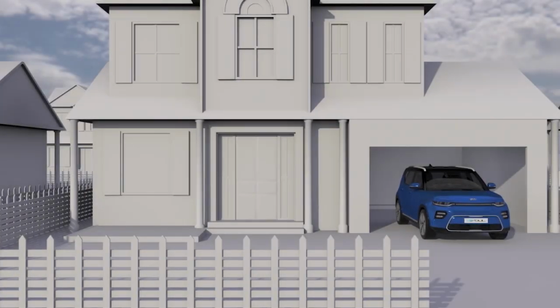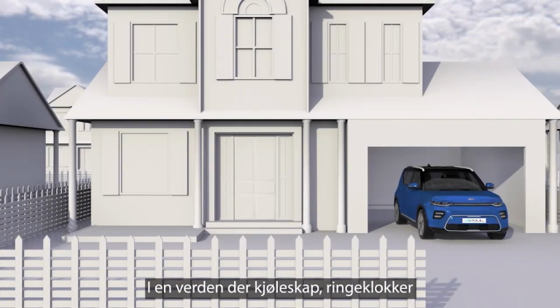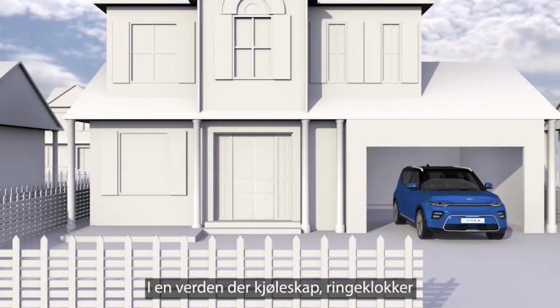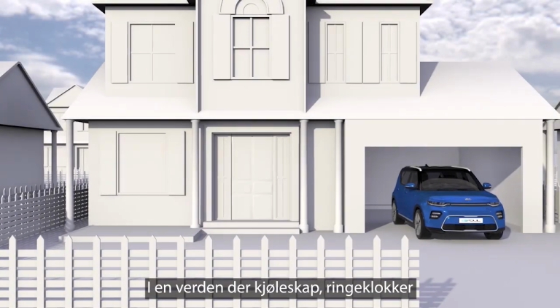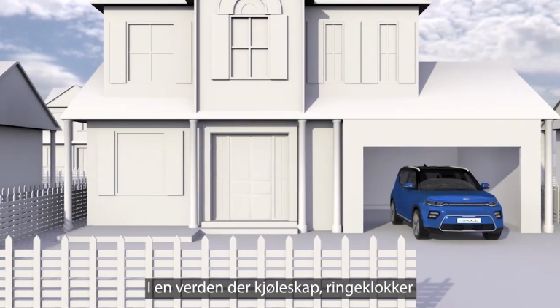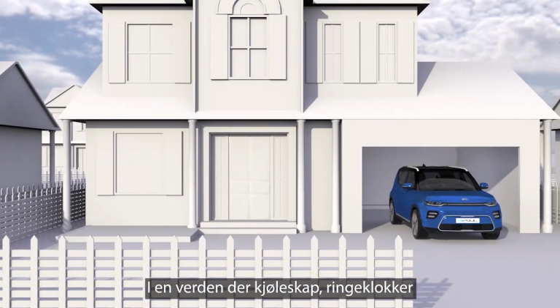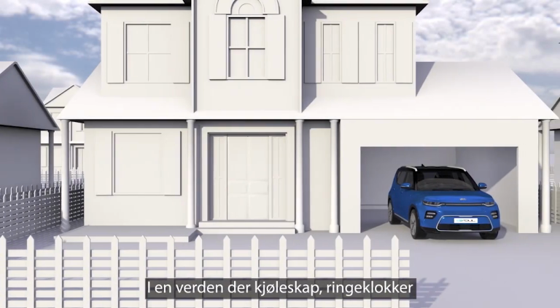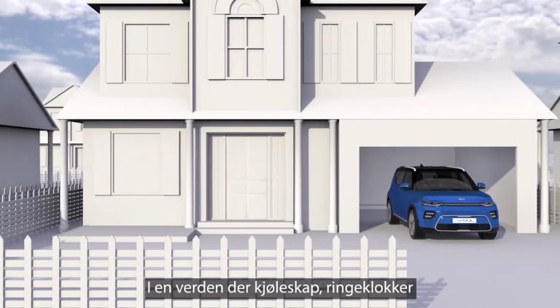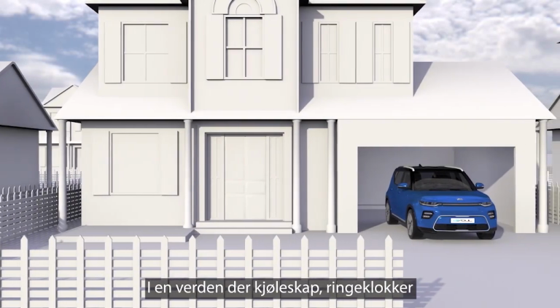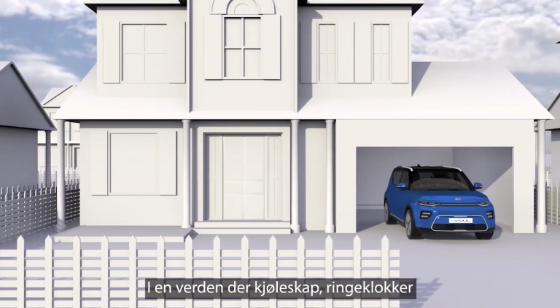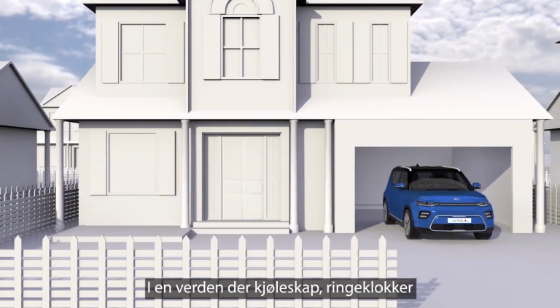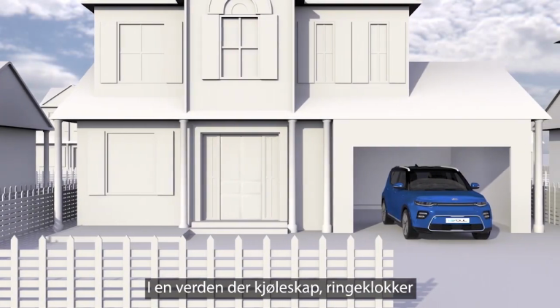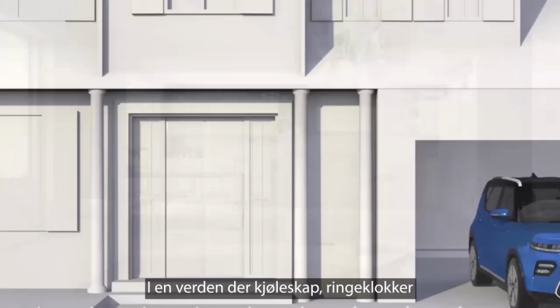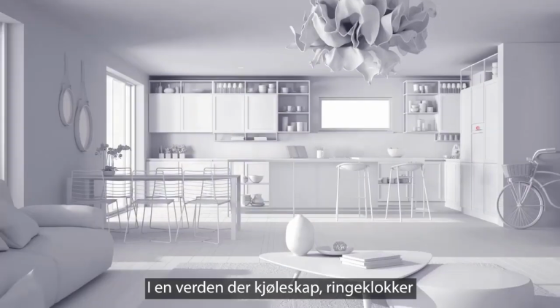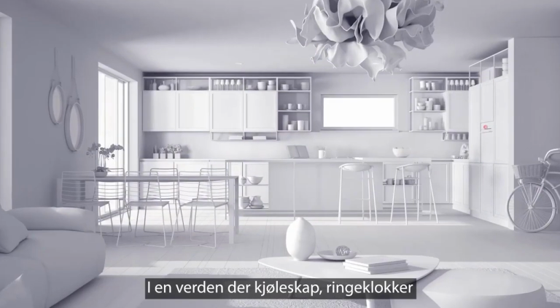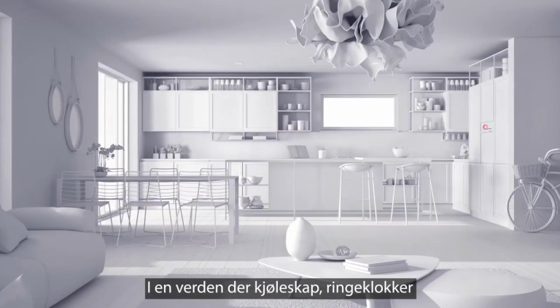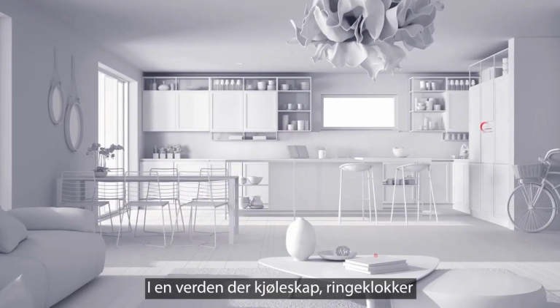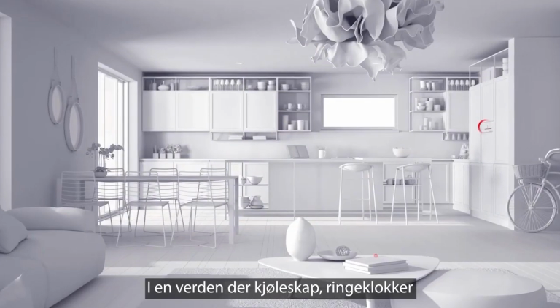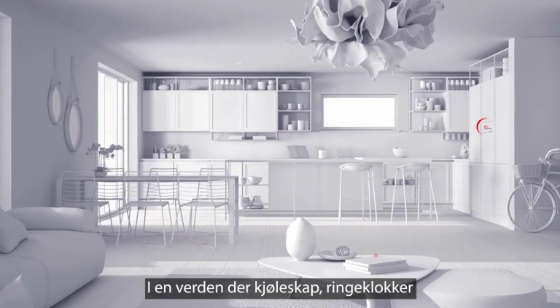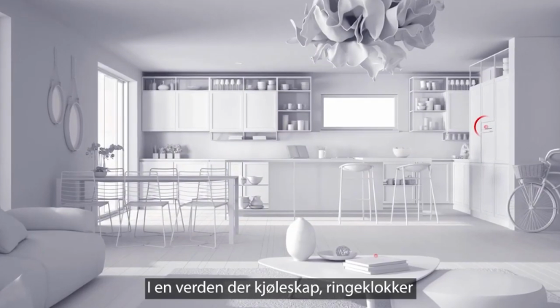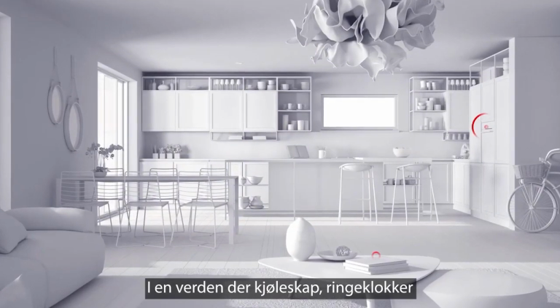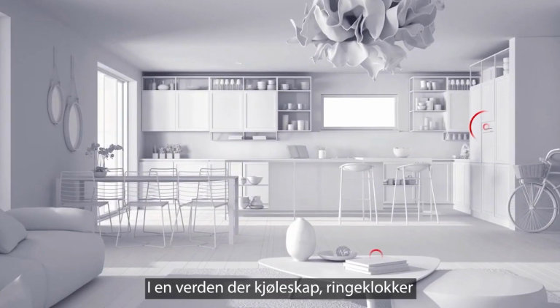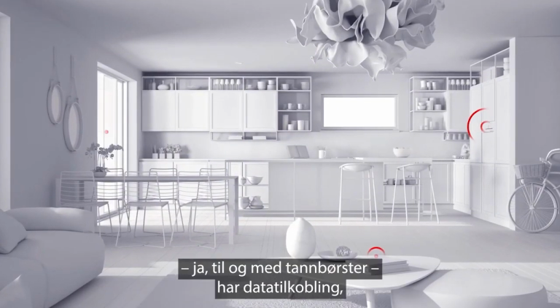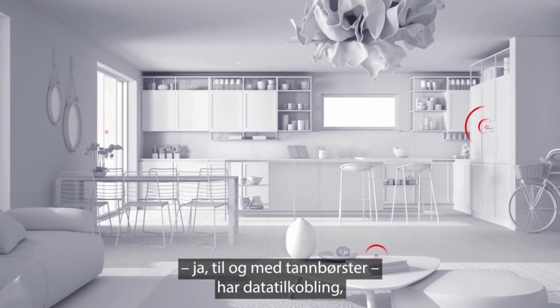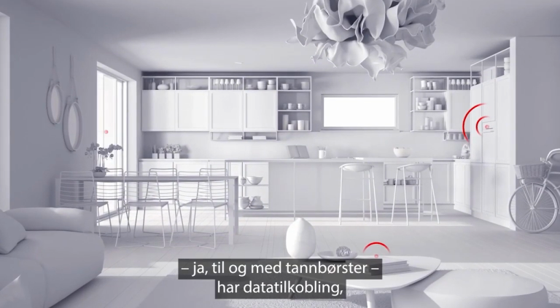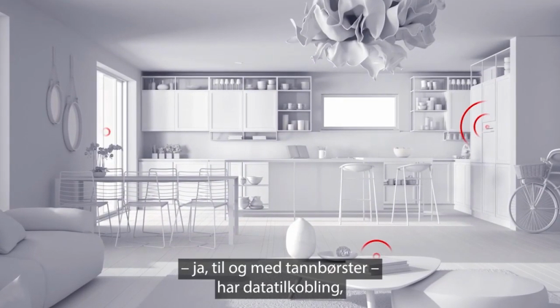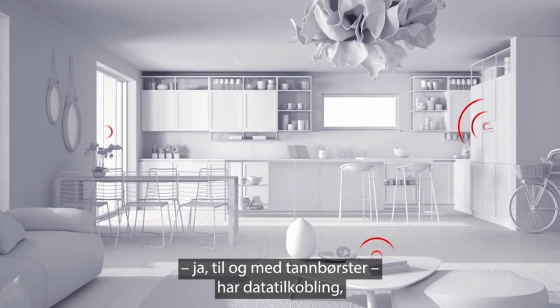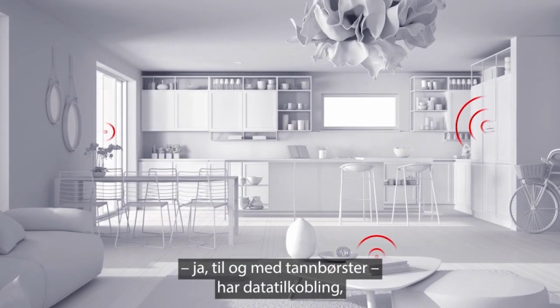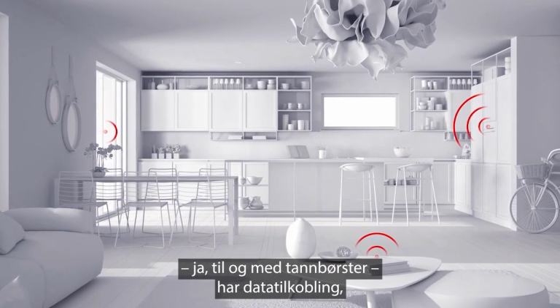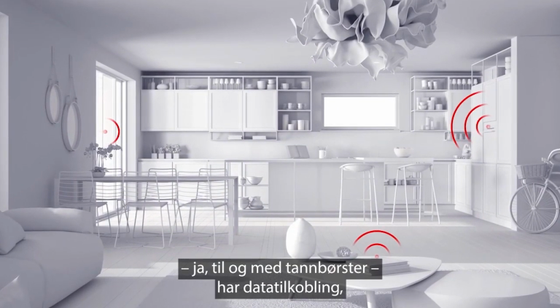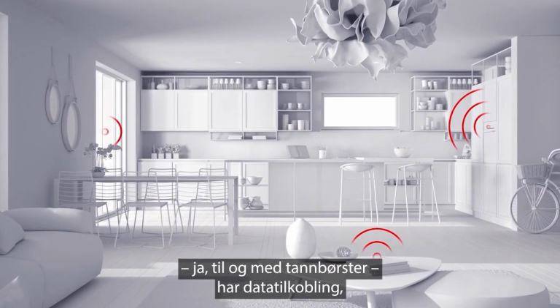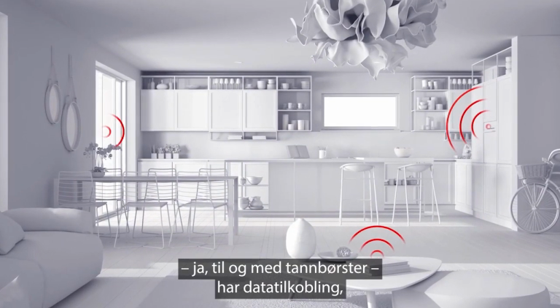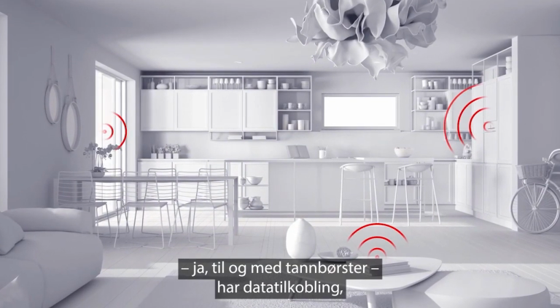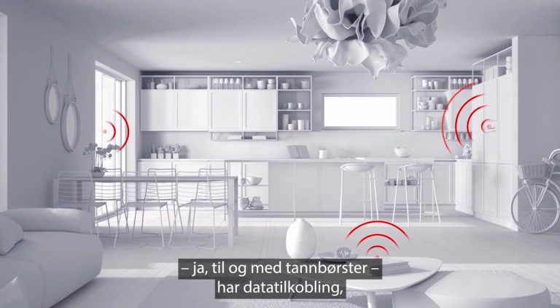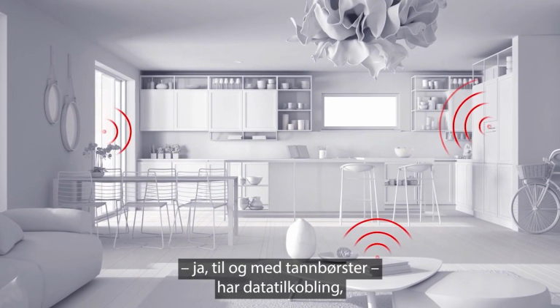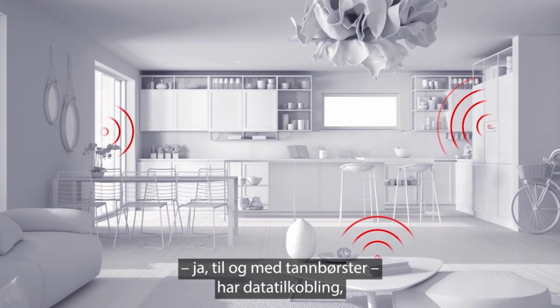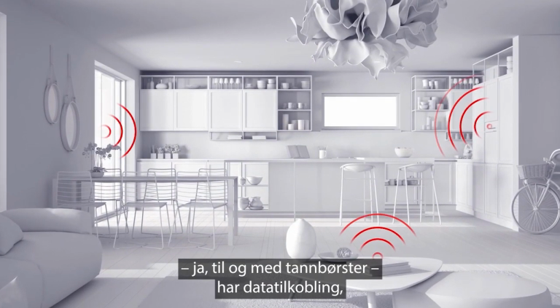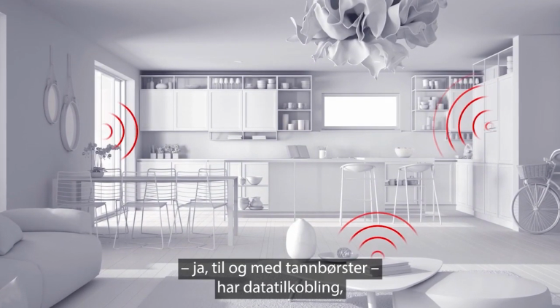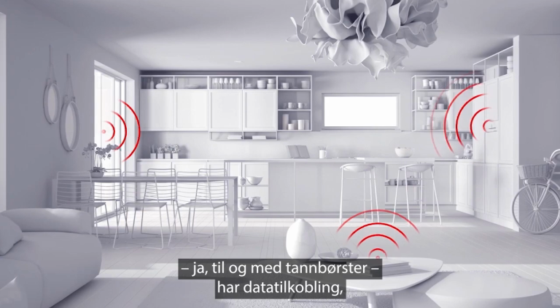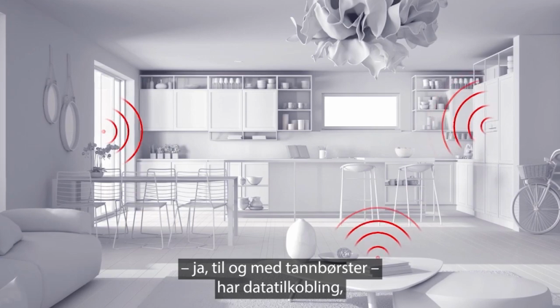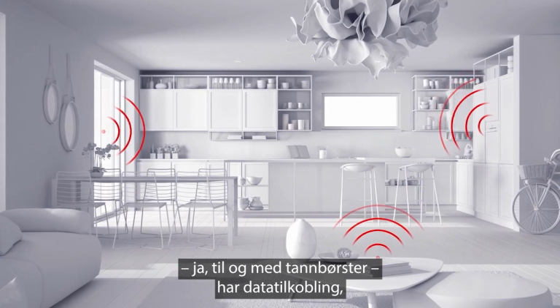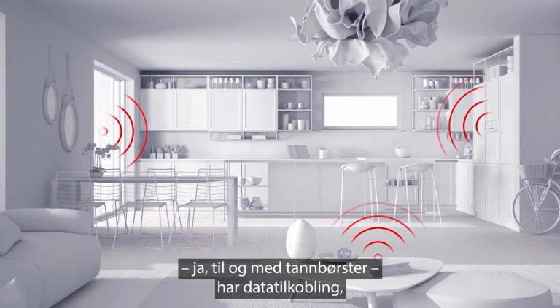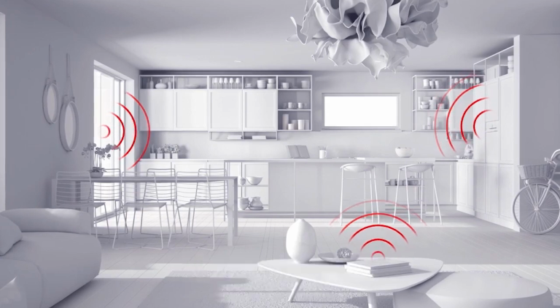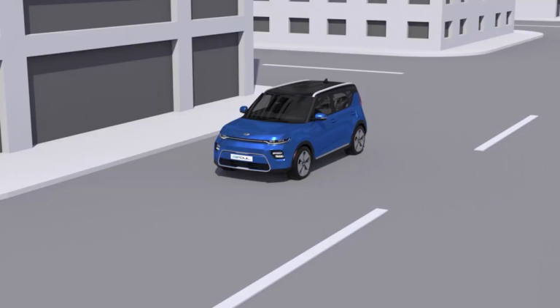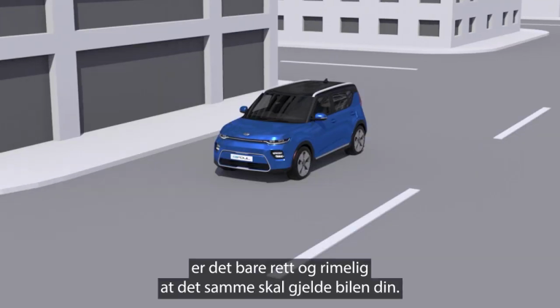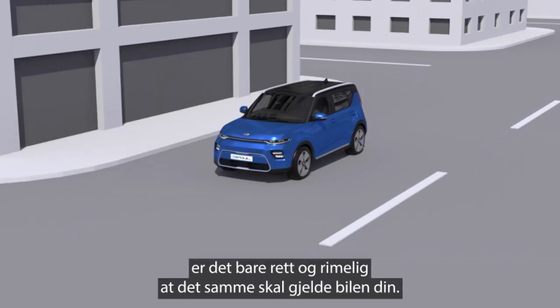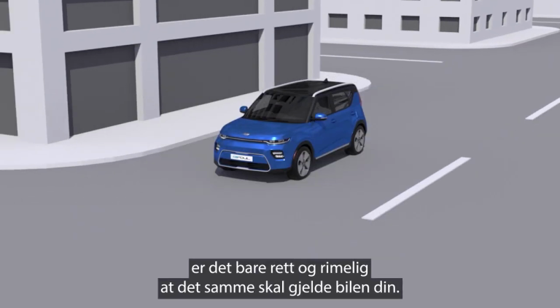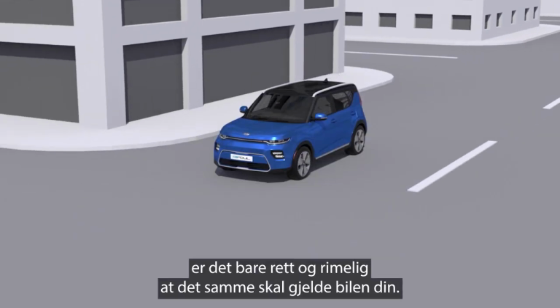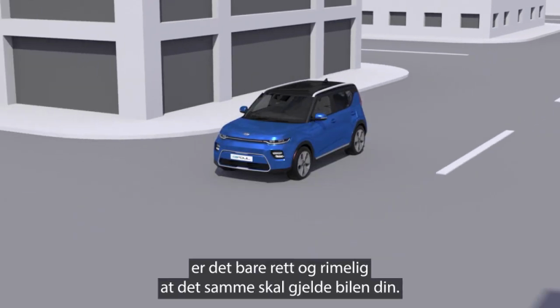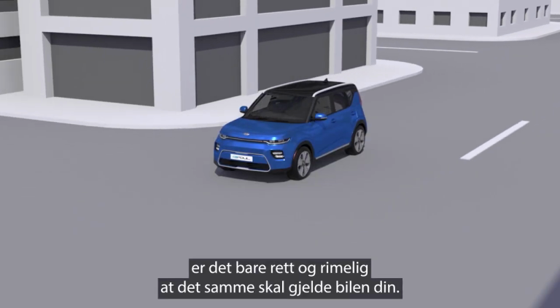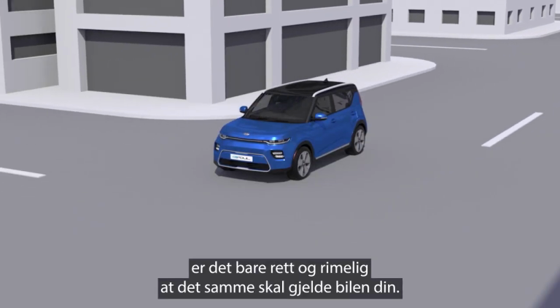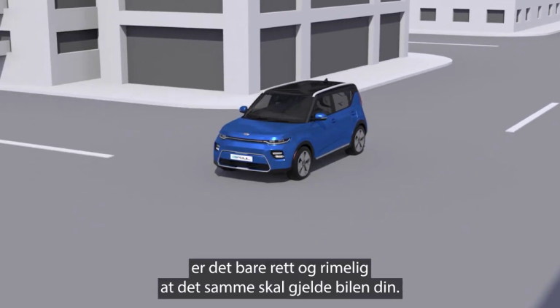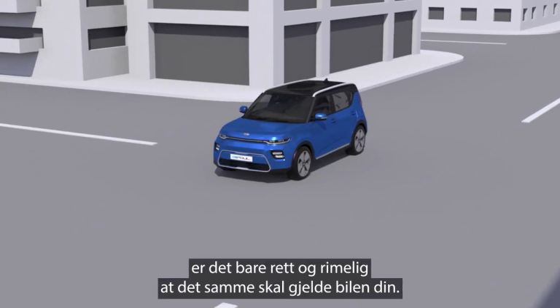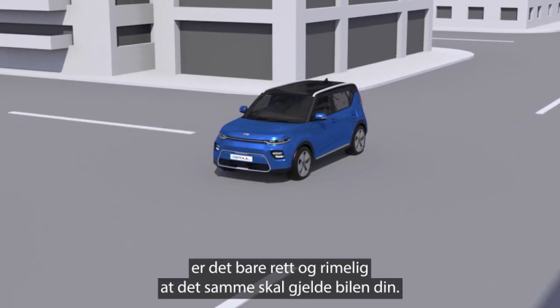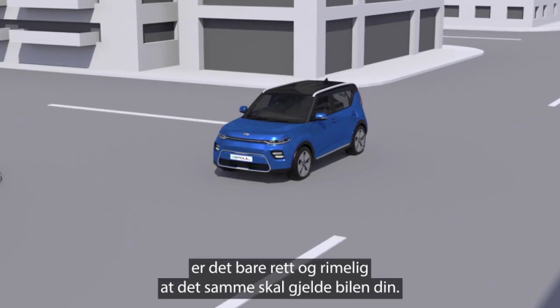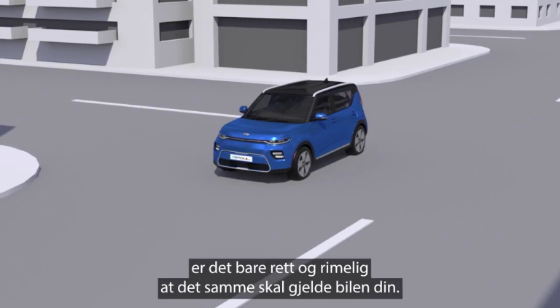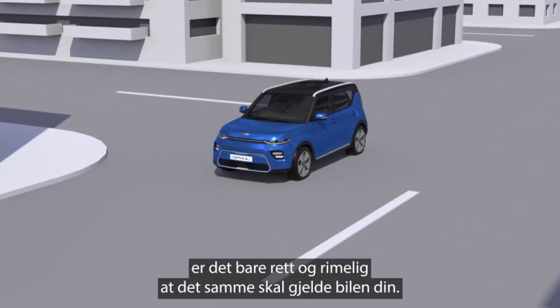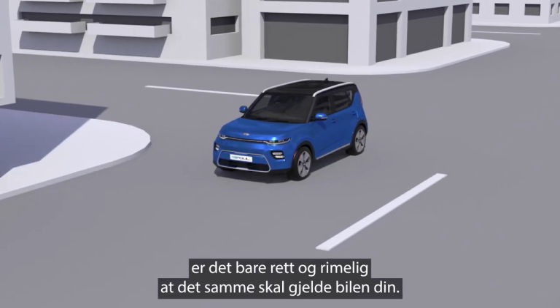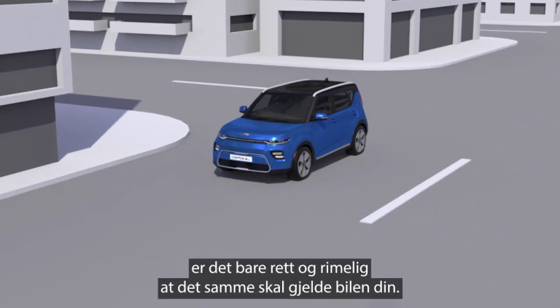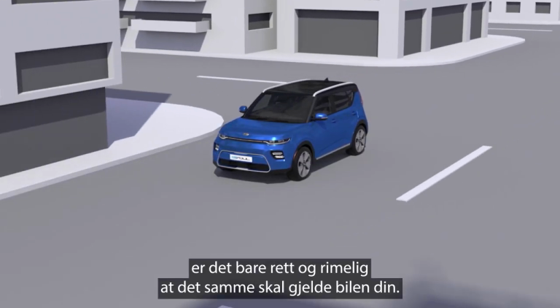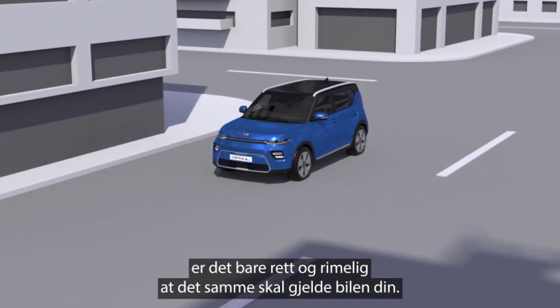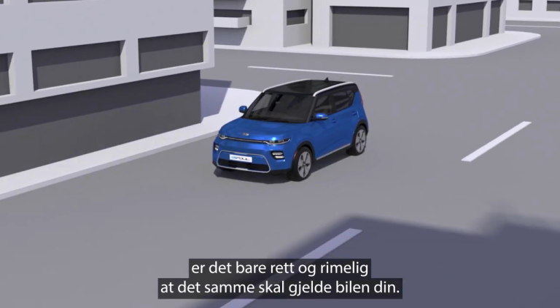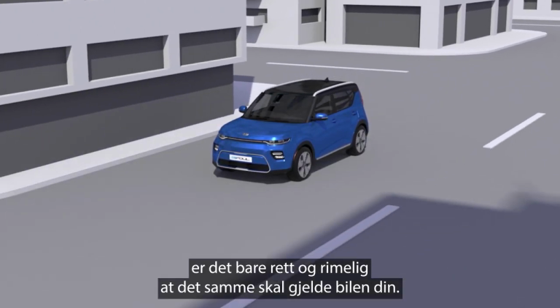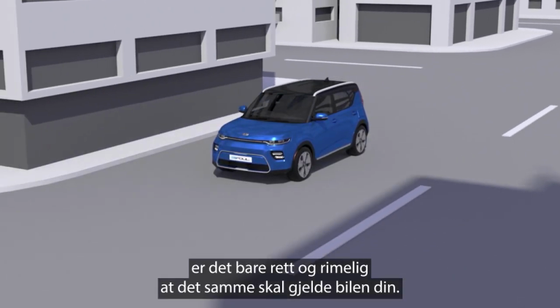In a world where fridges, doorbells and even toothbrushes have data connections, it makes sense that cars should have them too.